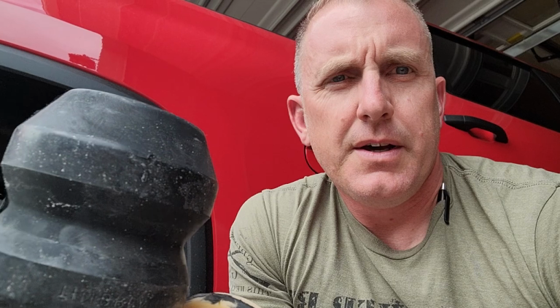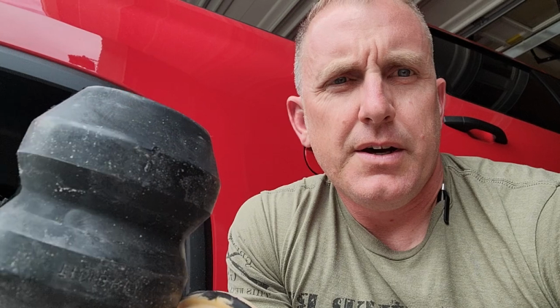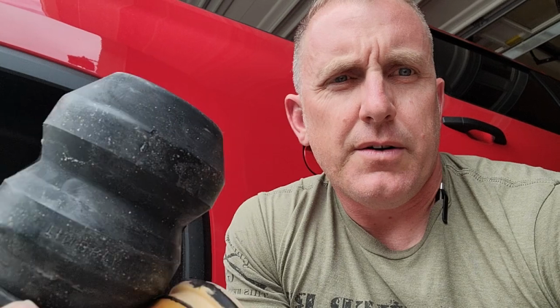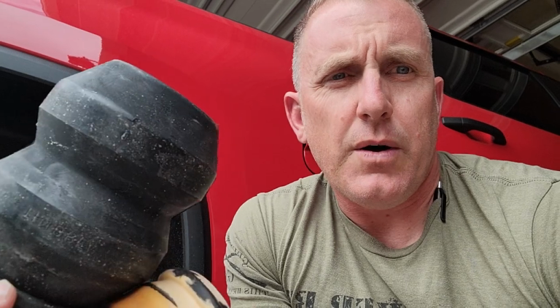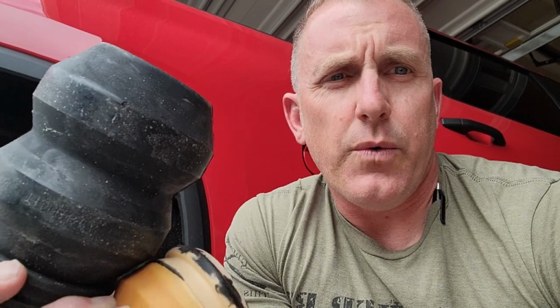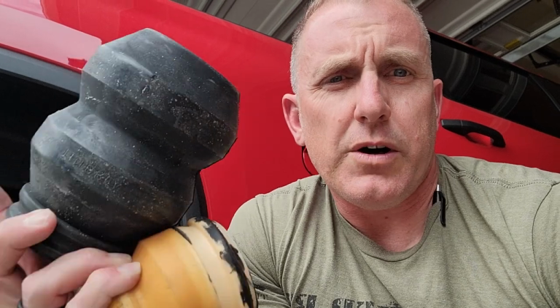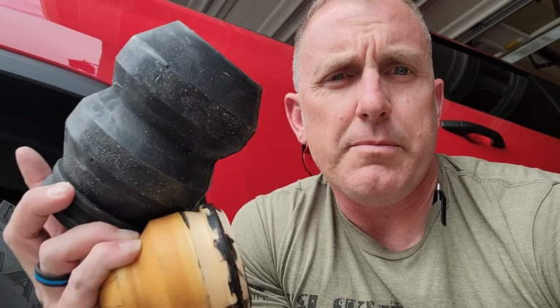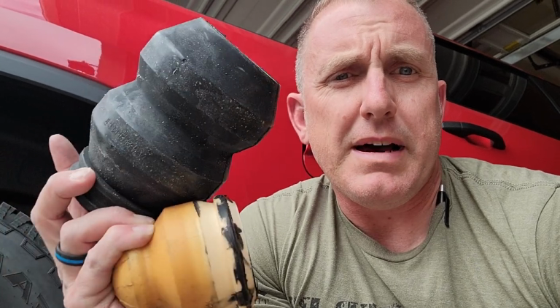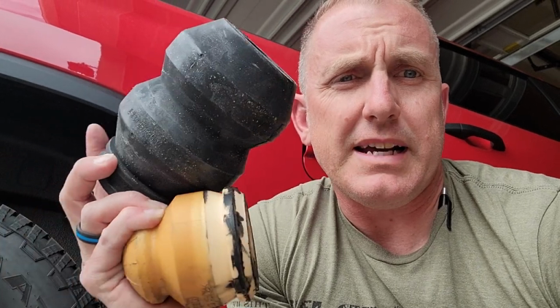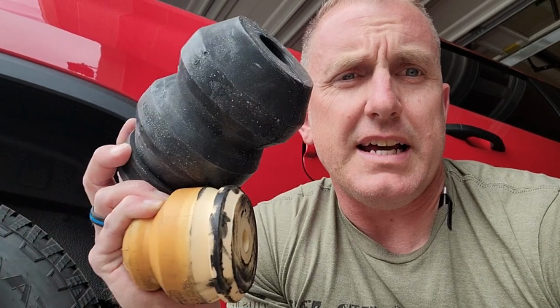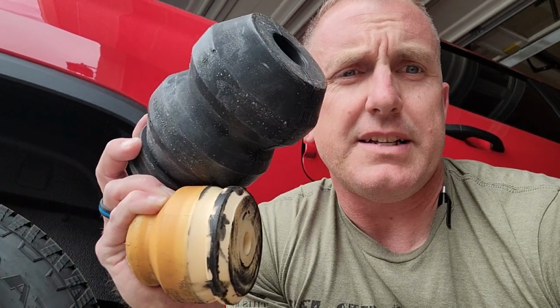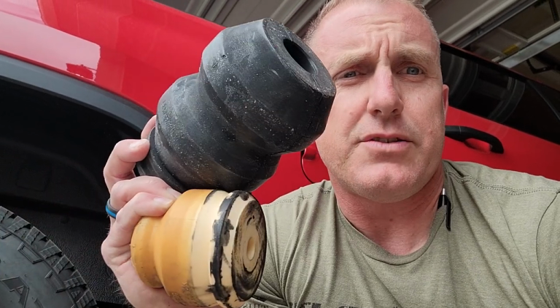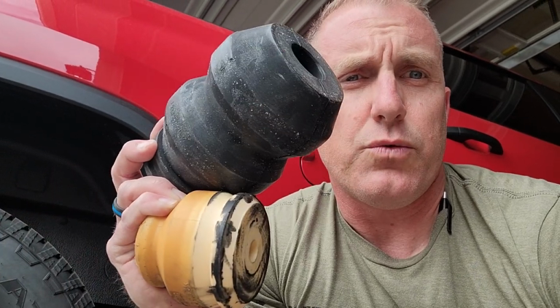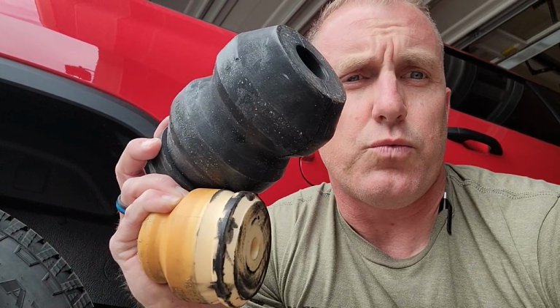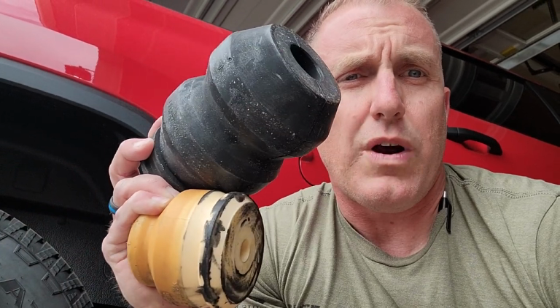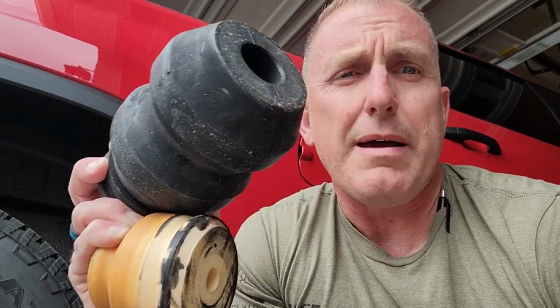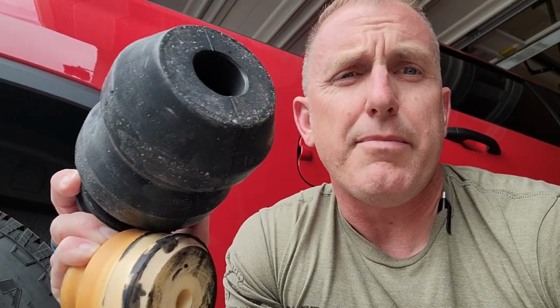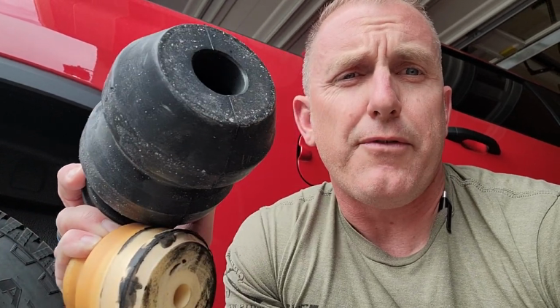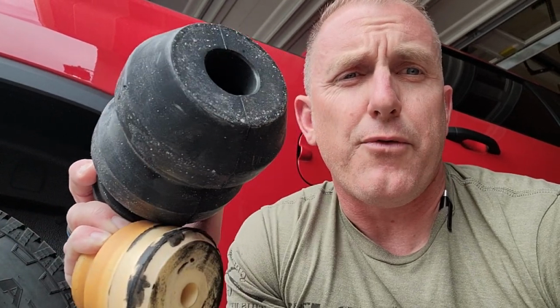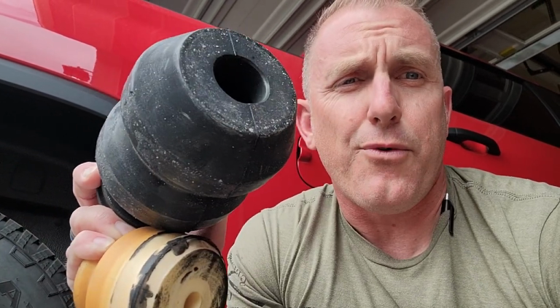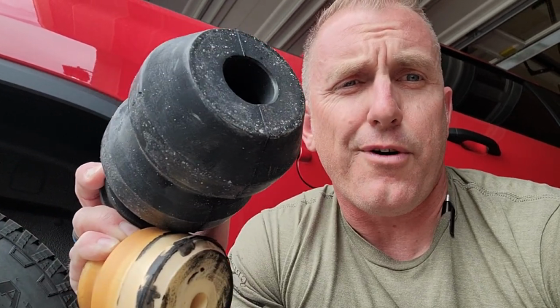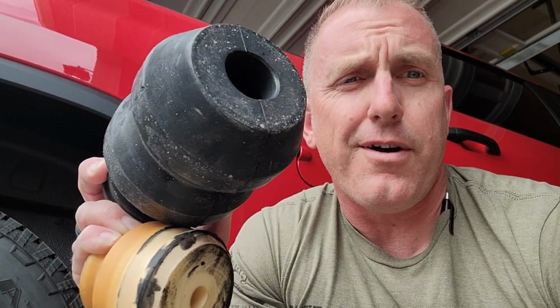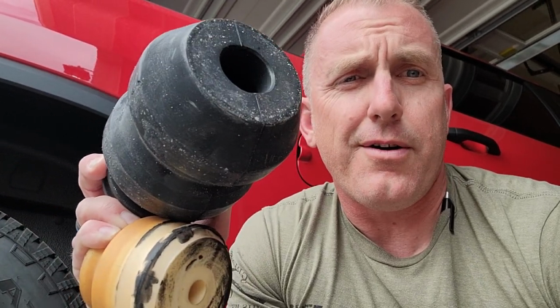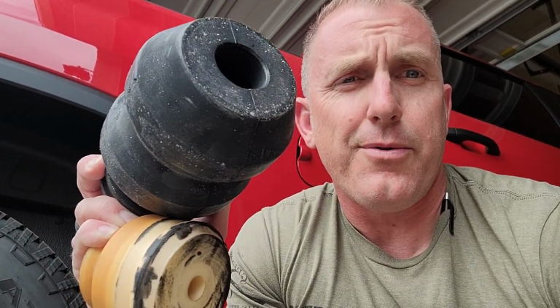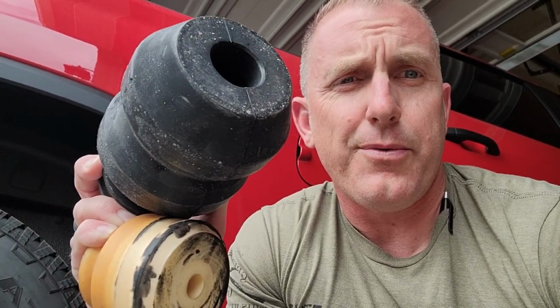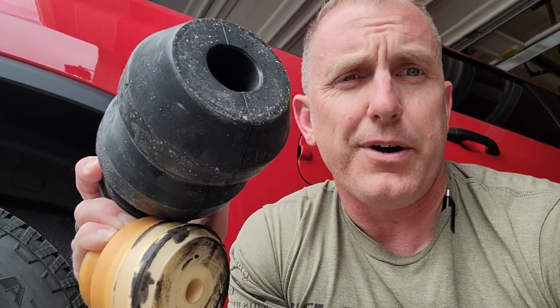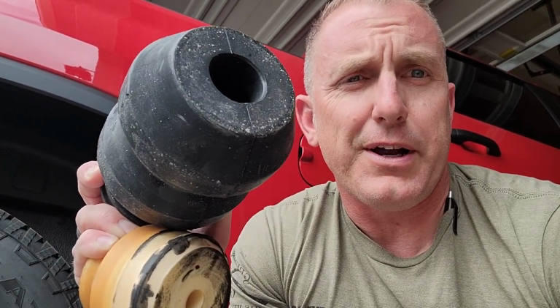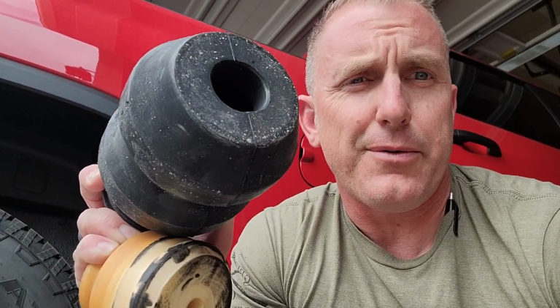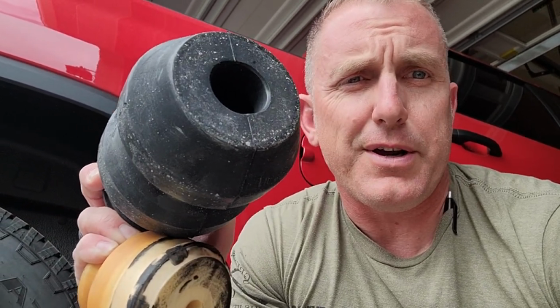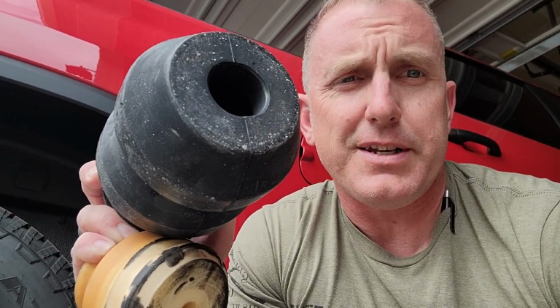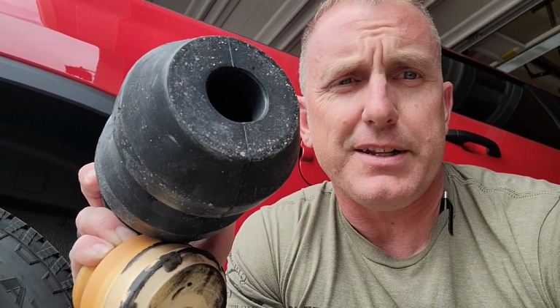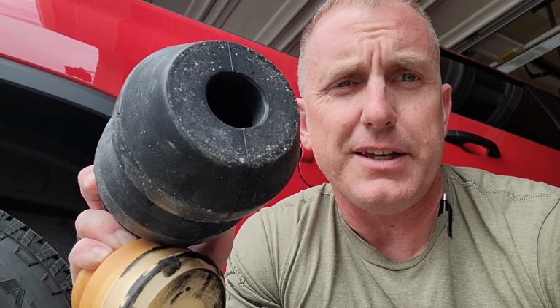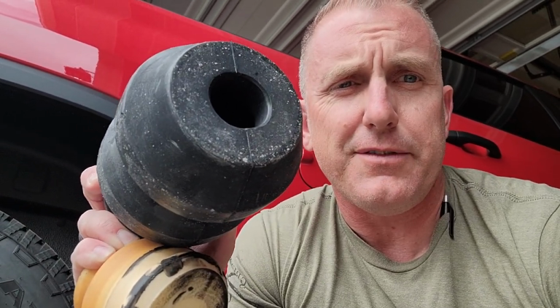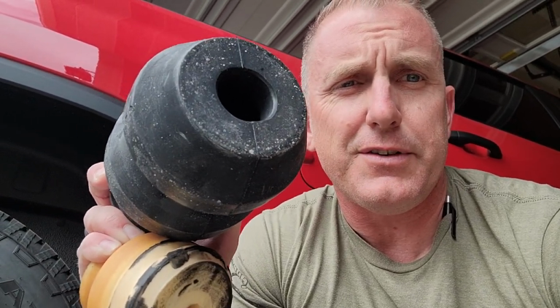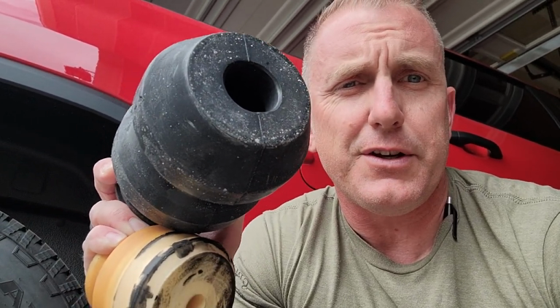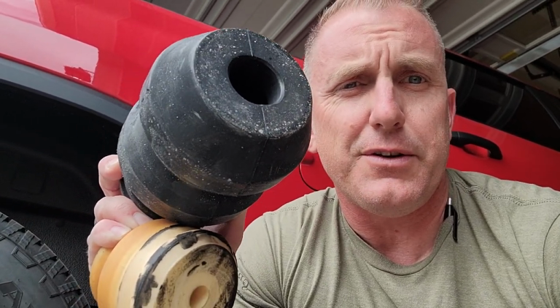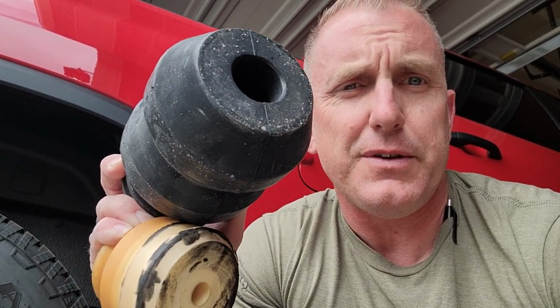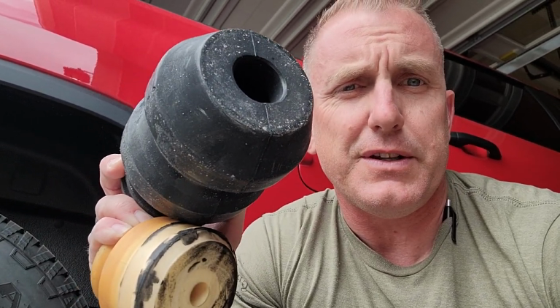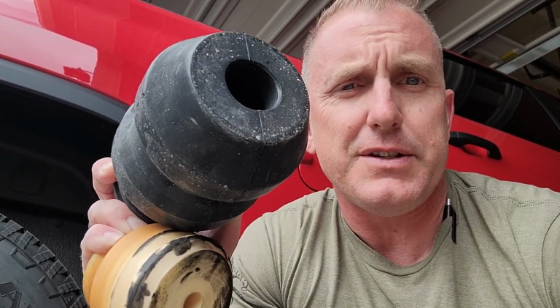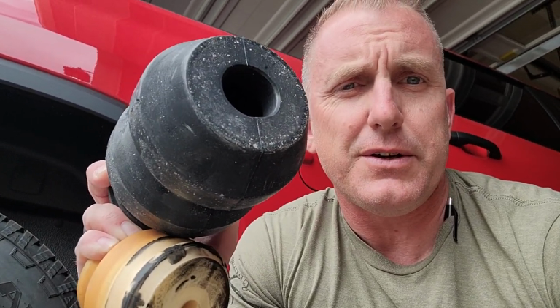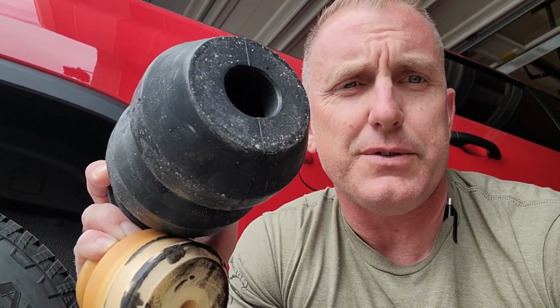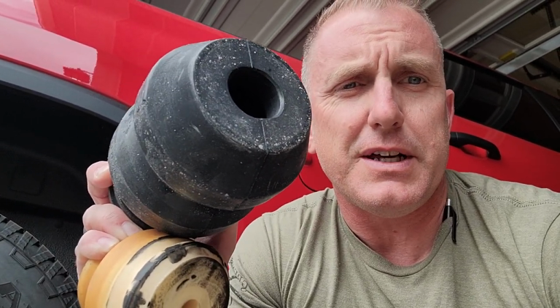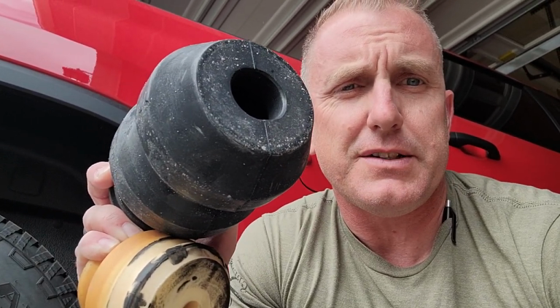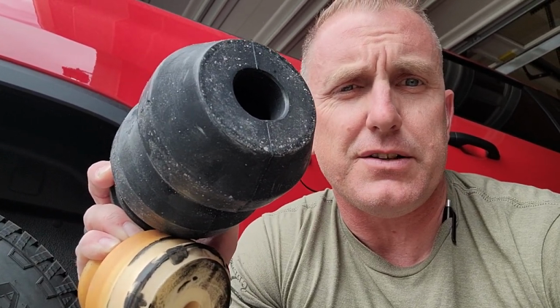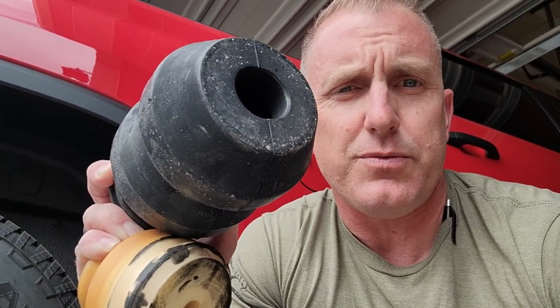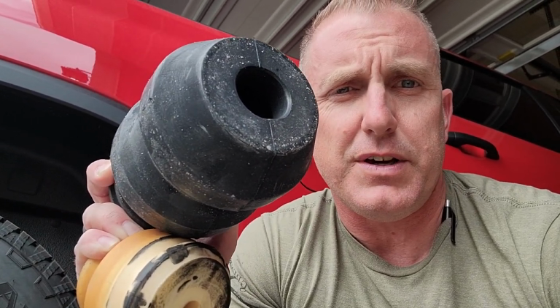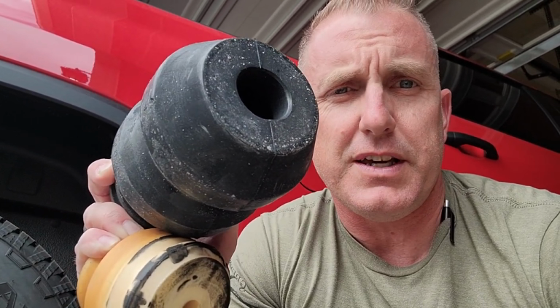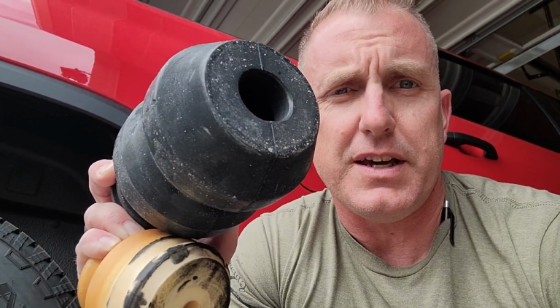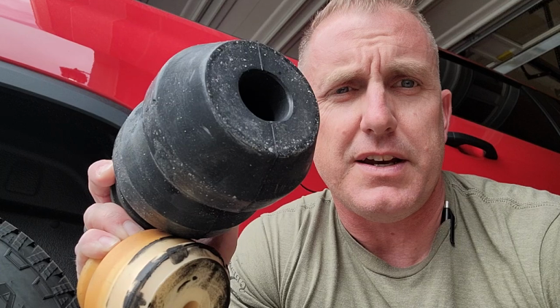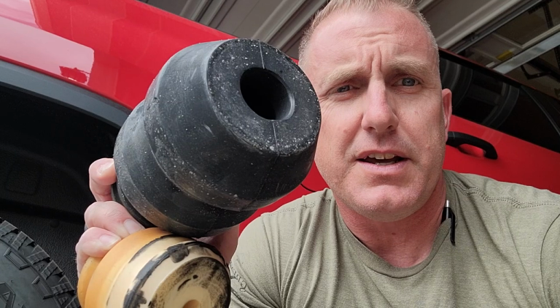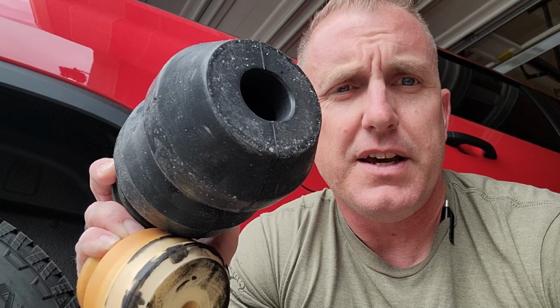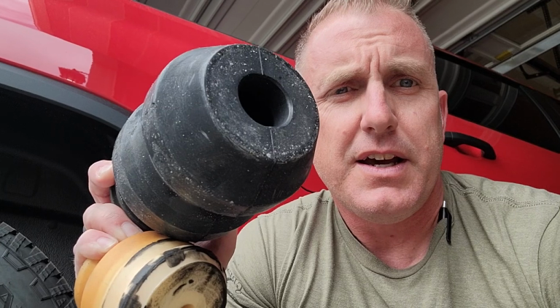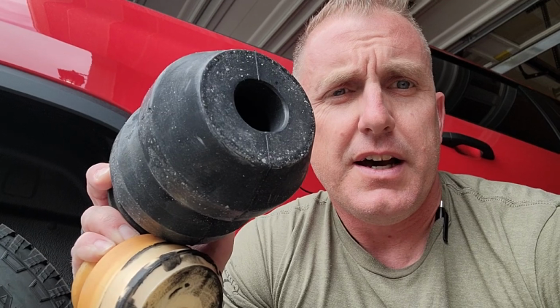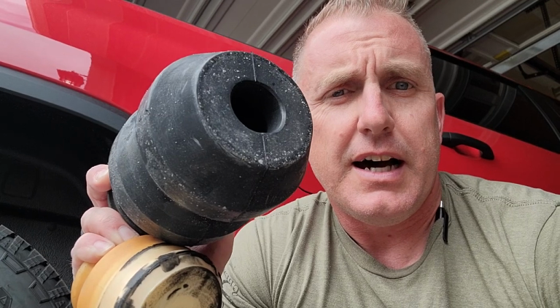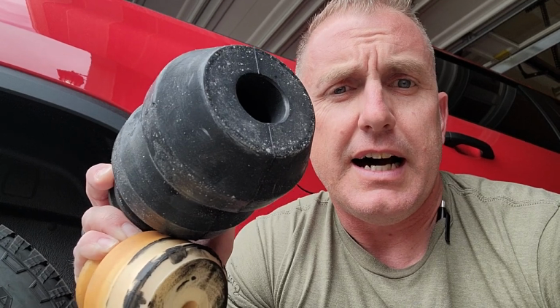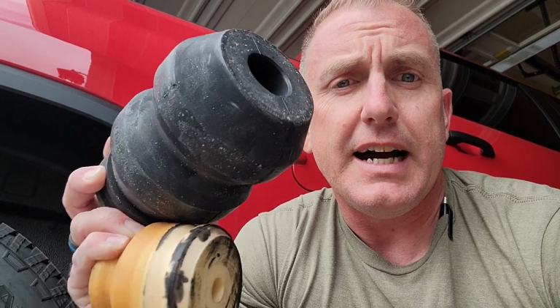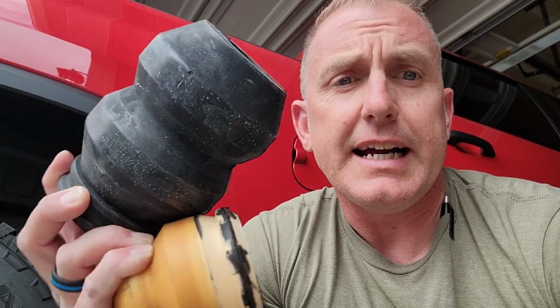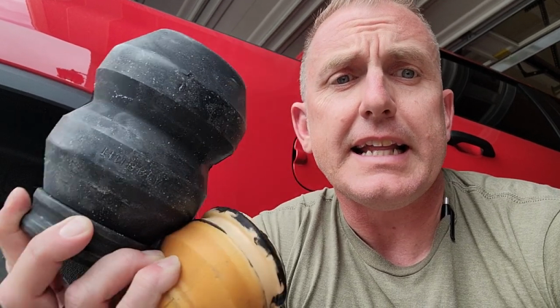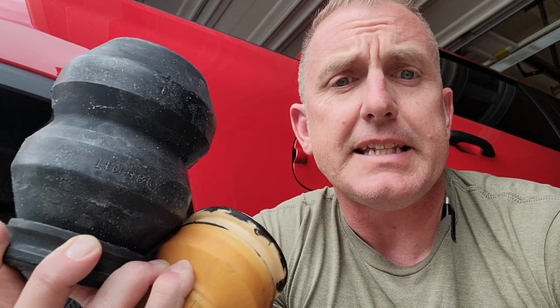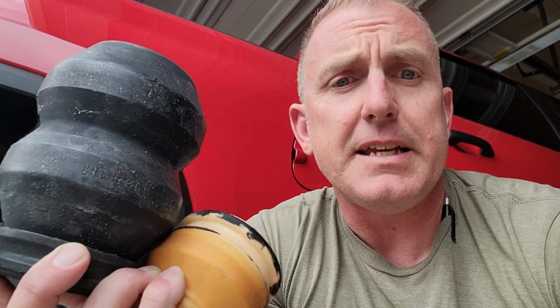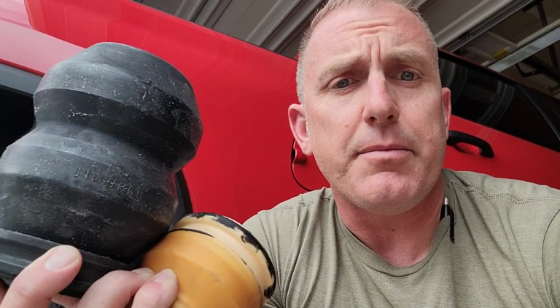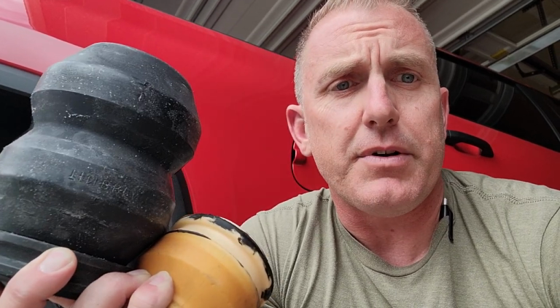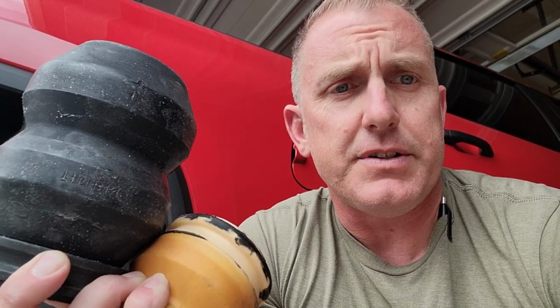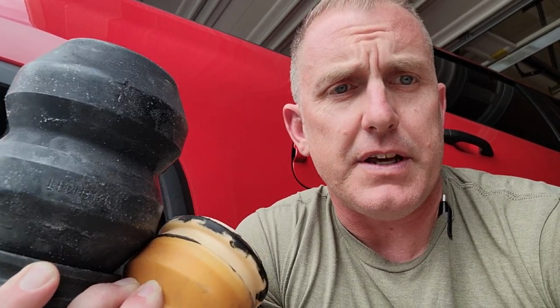Welcome back guys. Right before we were getting ready to leave to do this tow test this weekend, I got the Timbrens in.